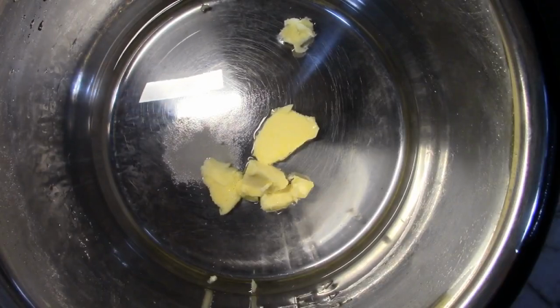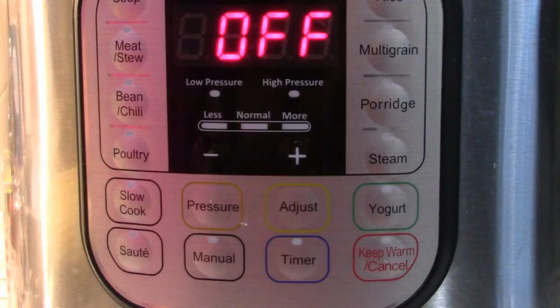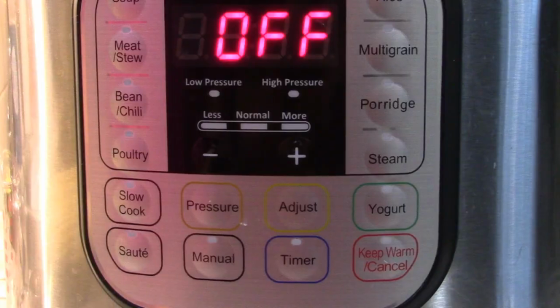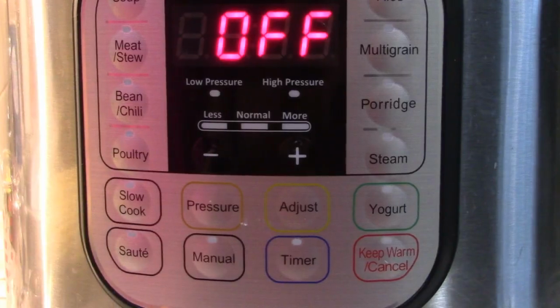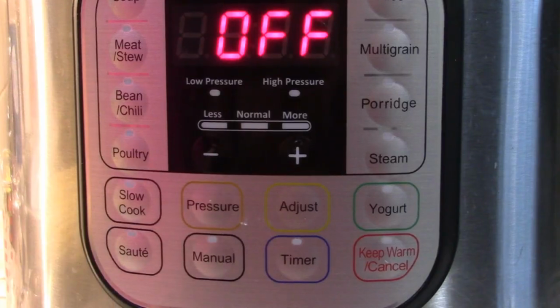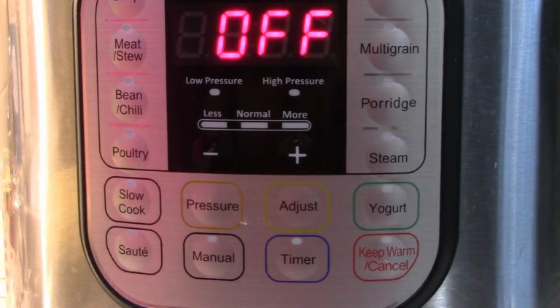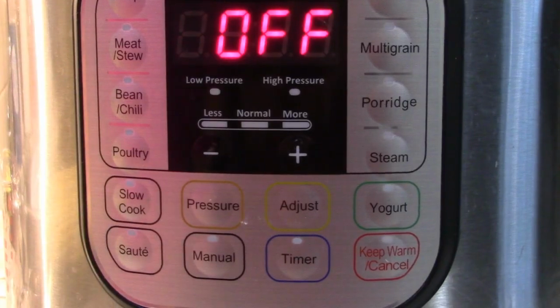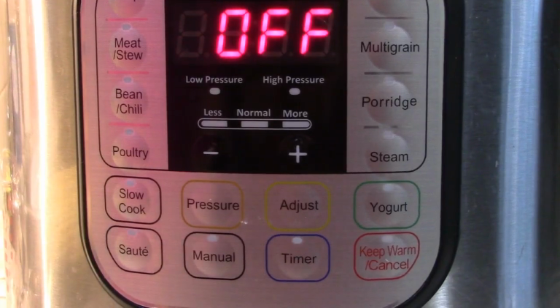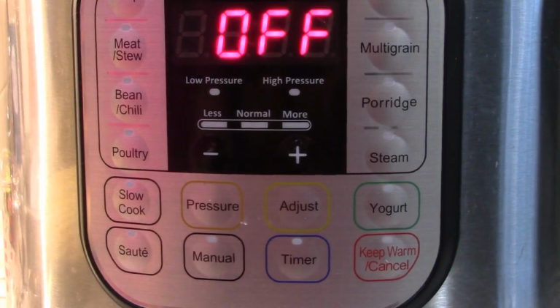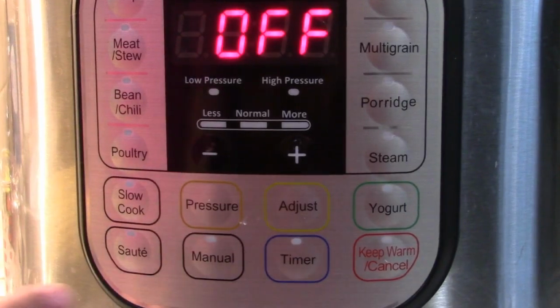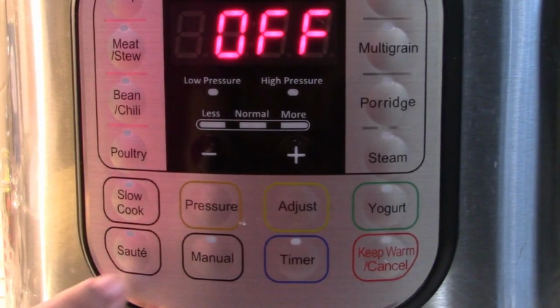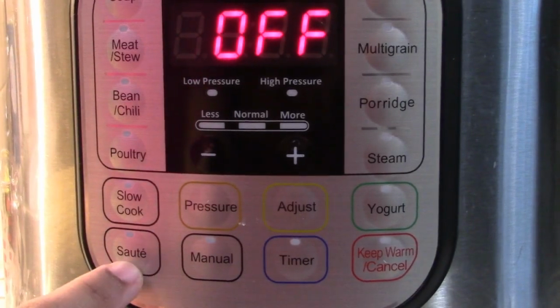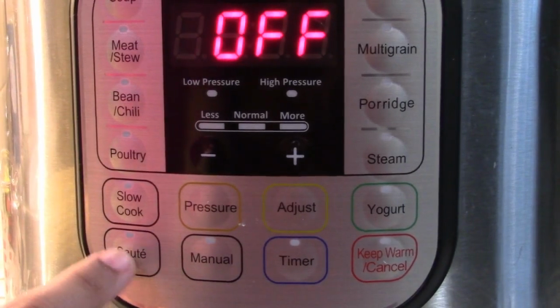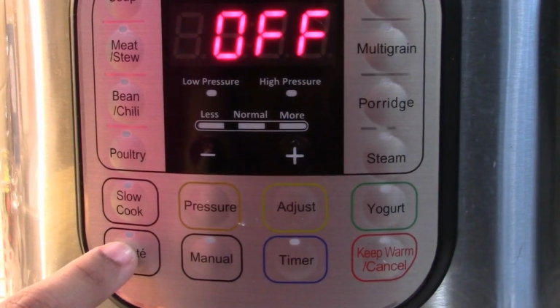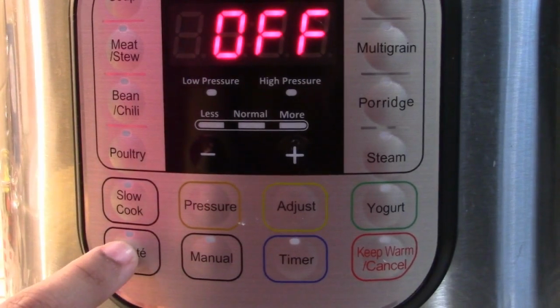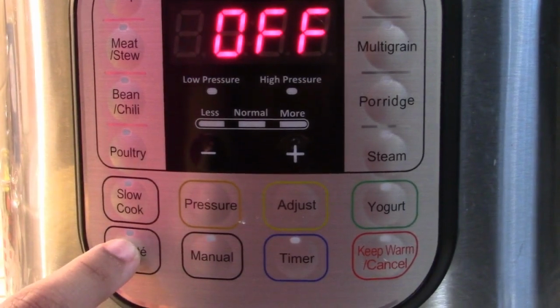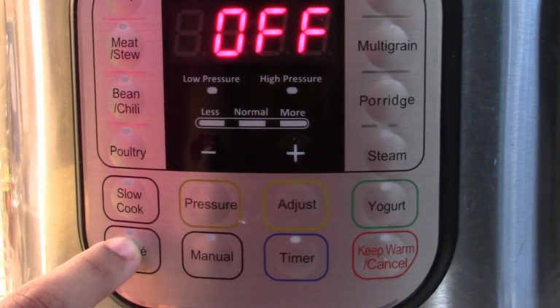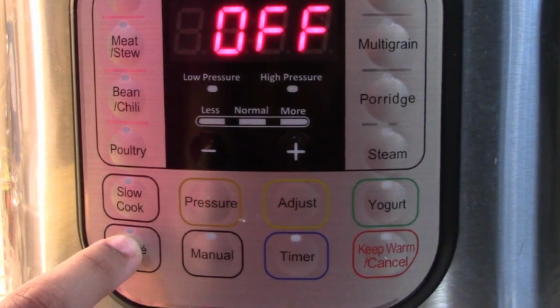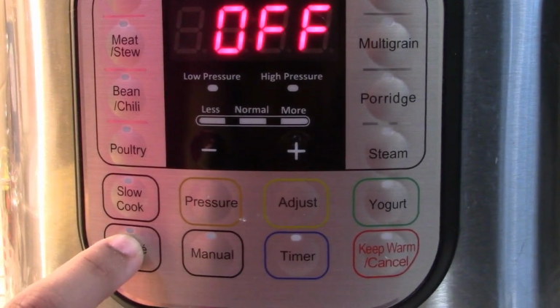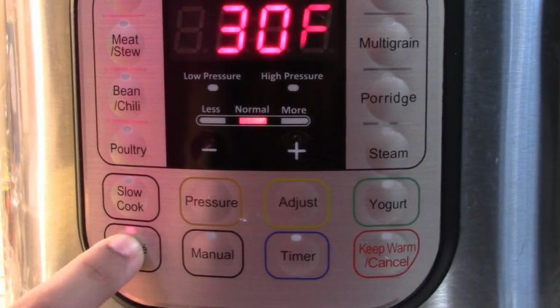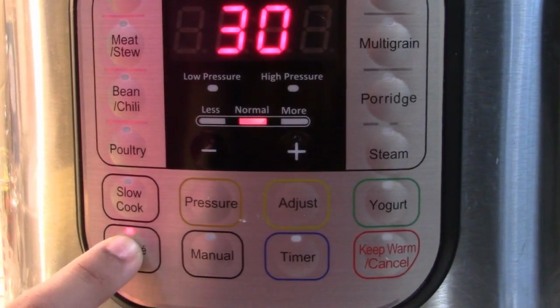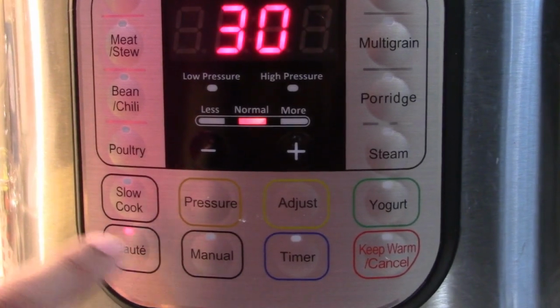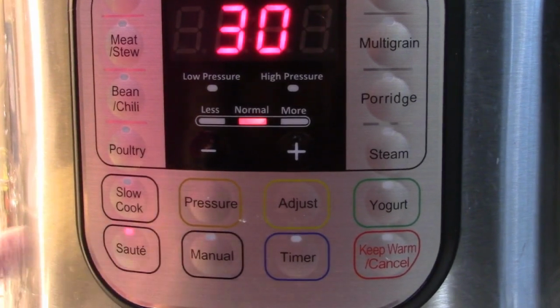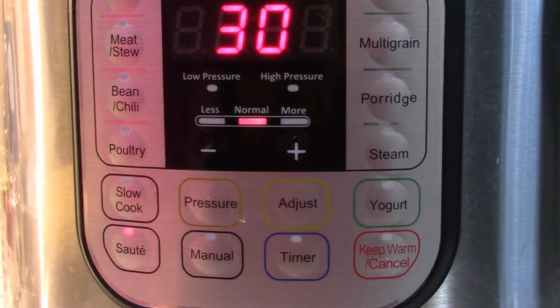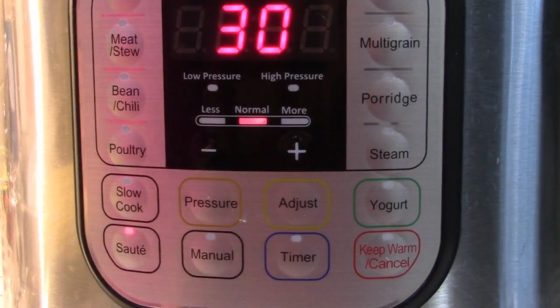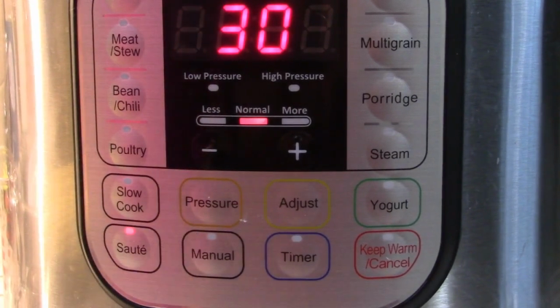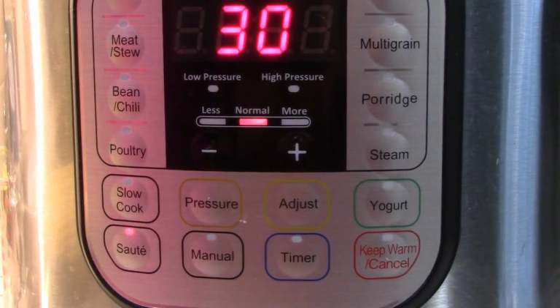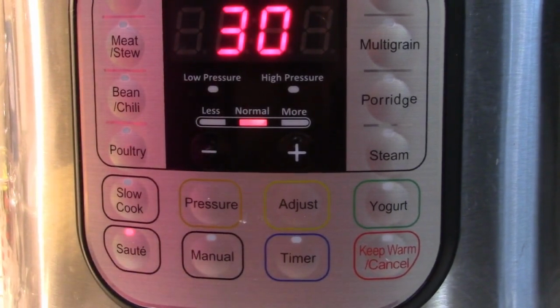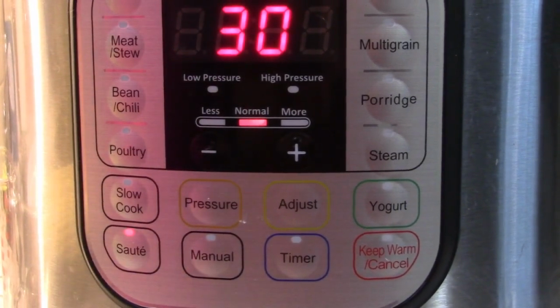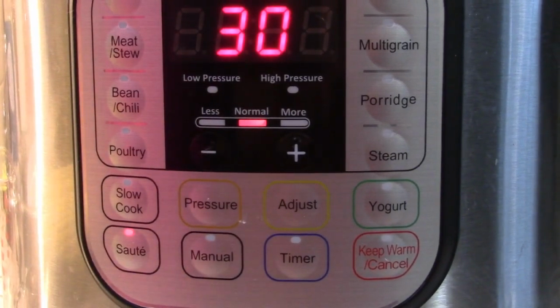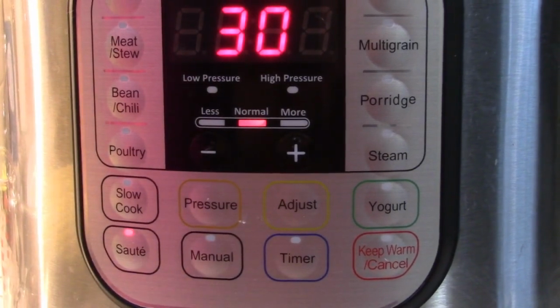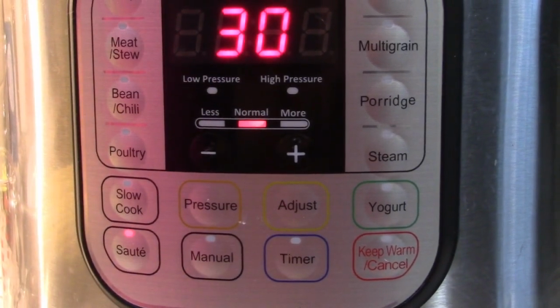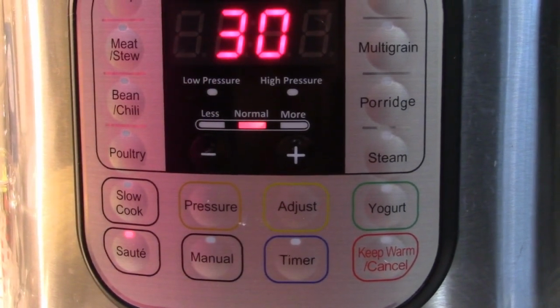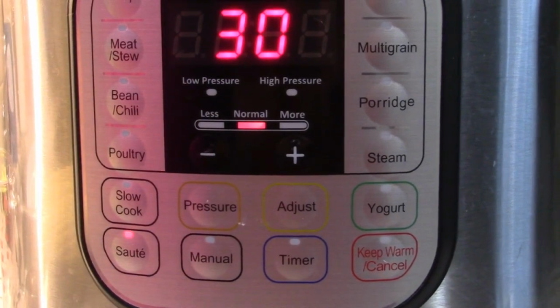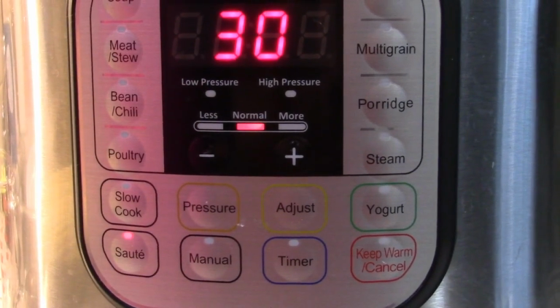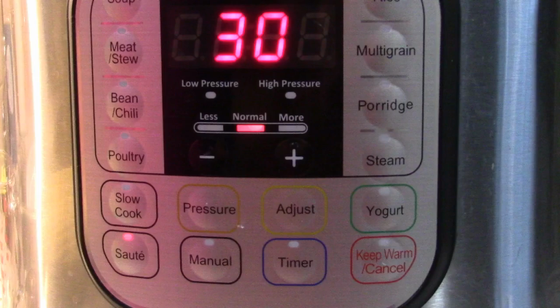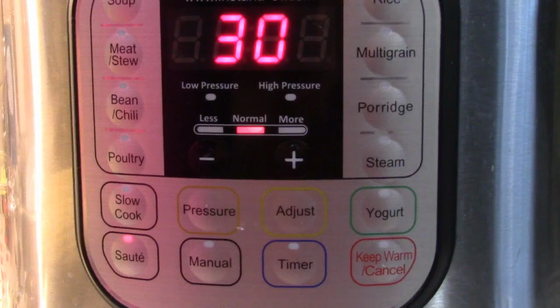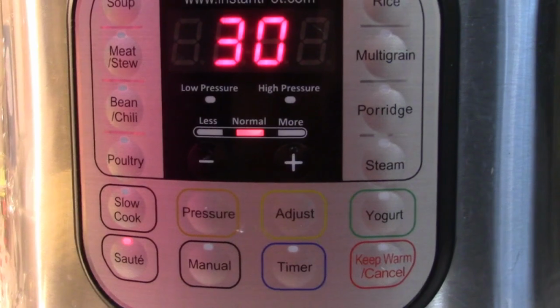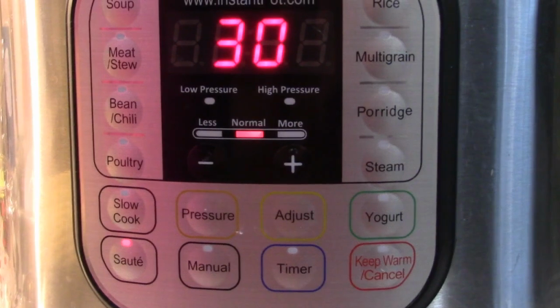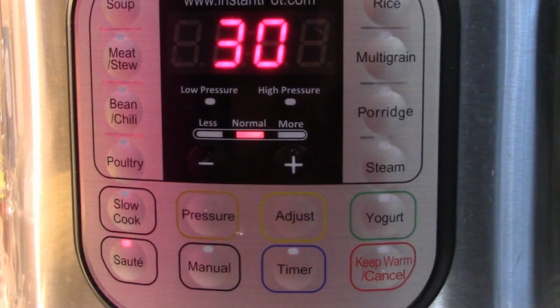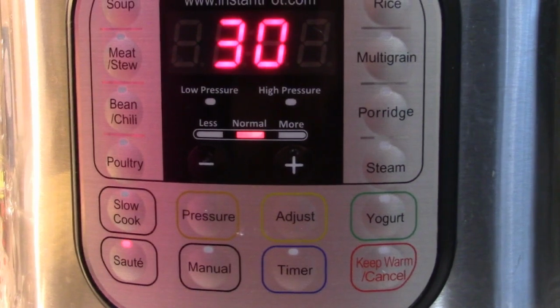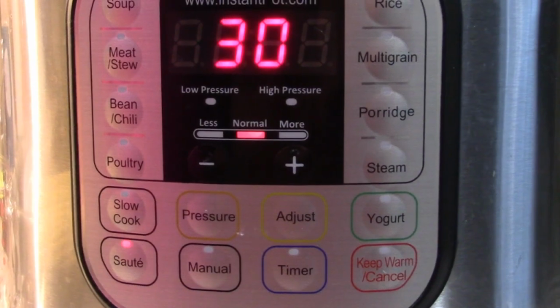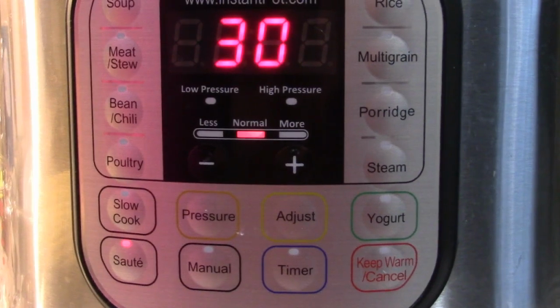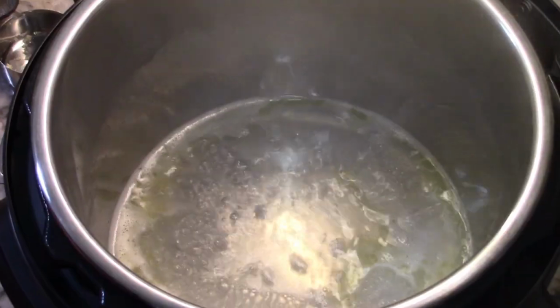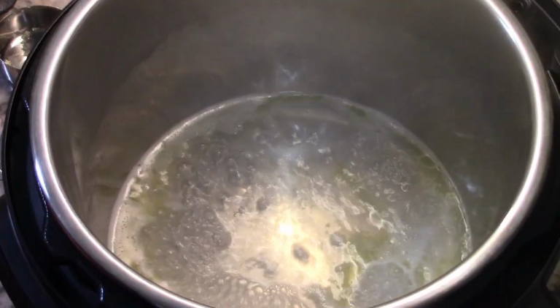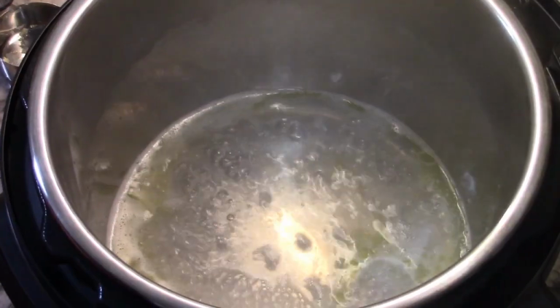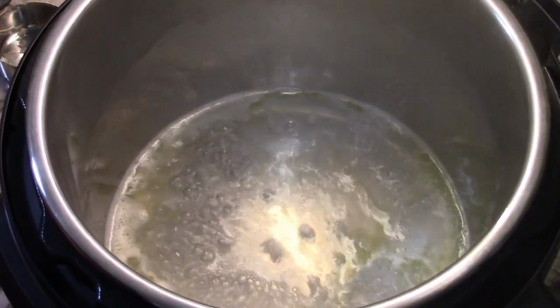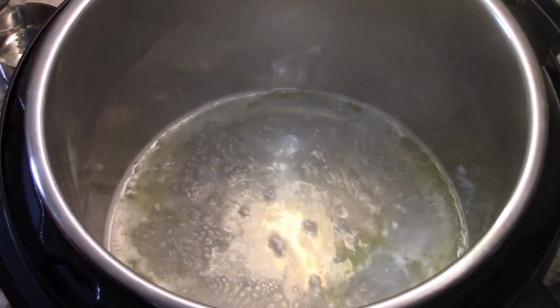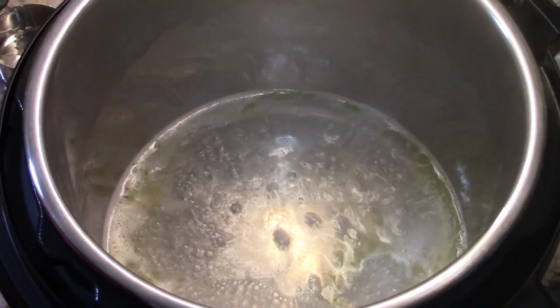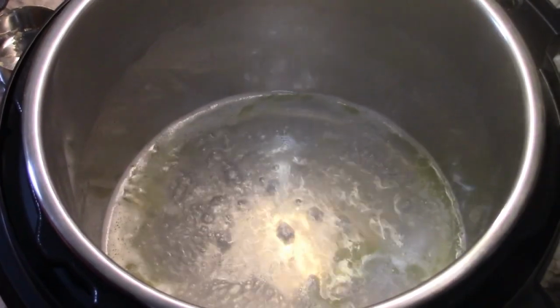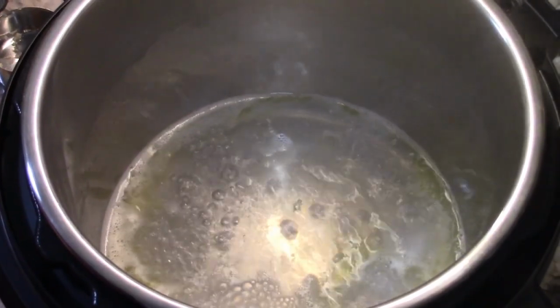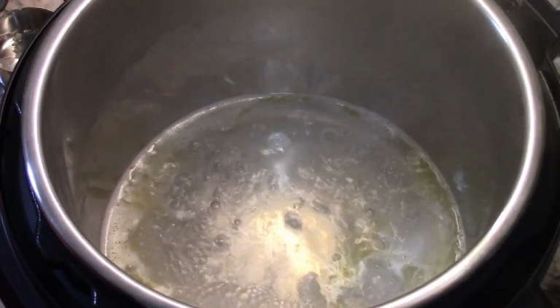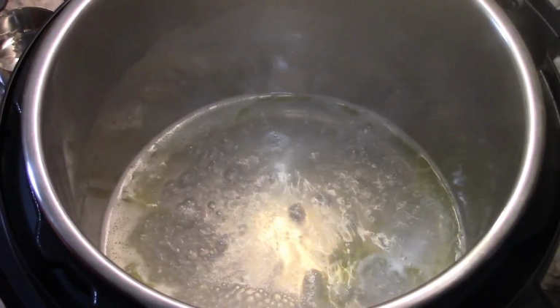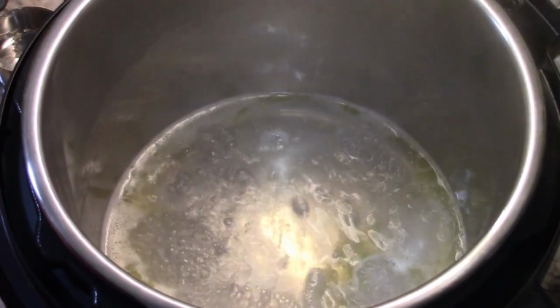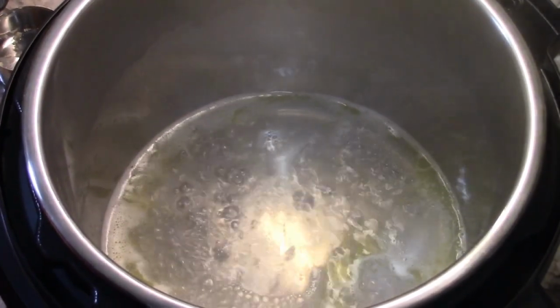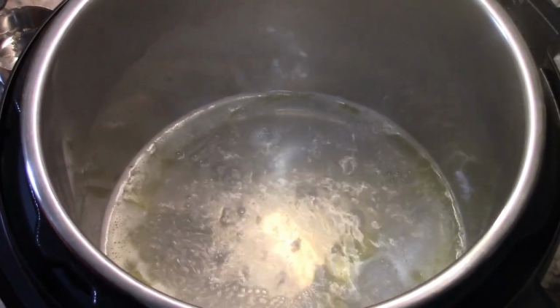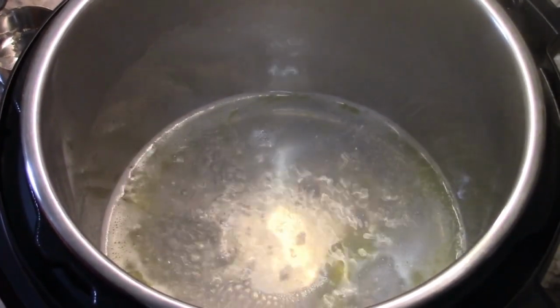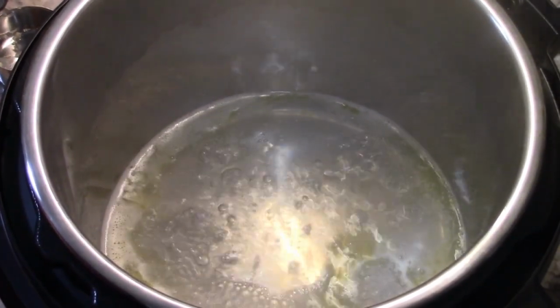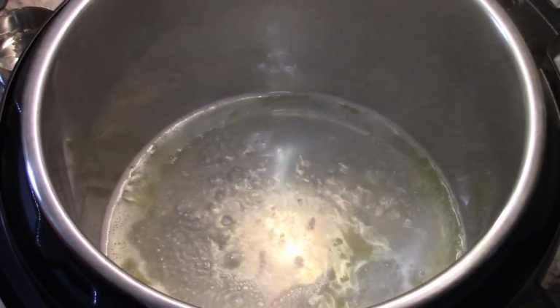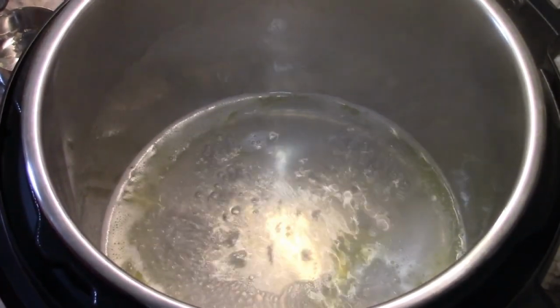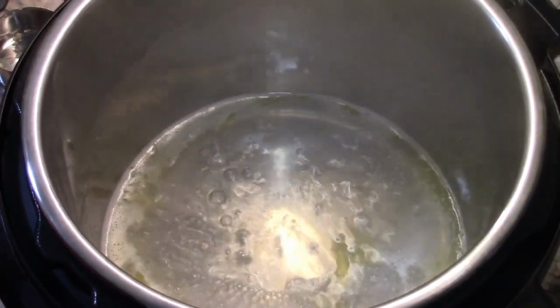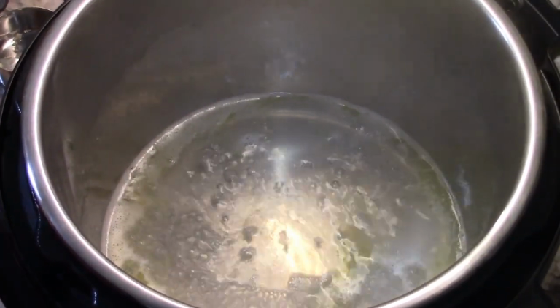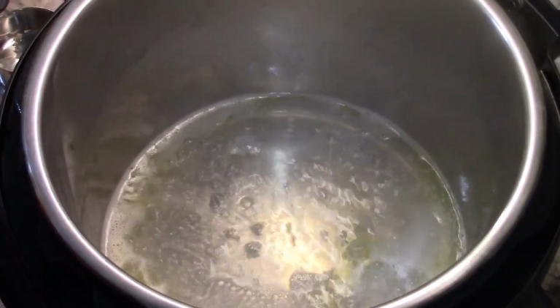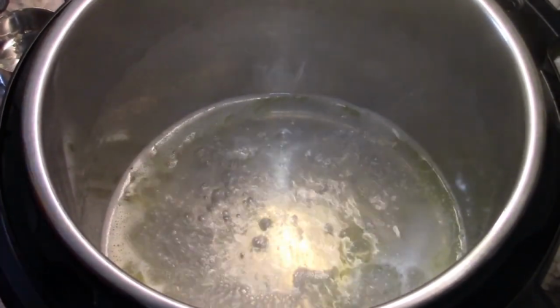Then we're going to put it on sauté mode and wait for the butter to melt. Once the butter has melted, we're going to add our corn.